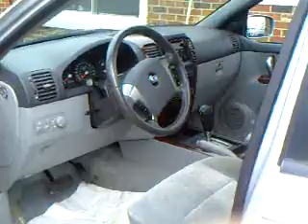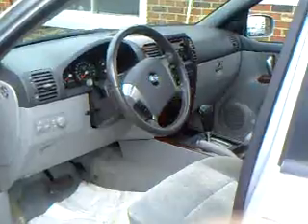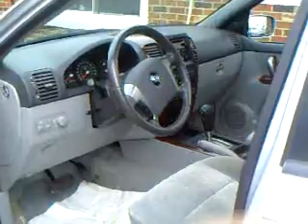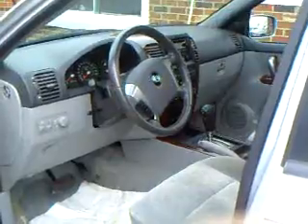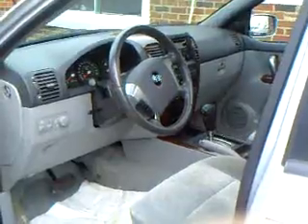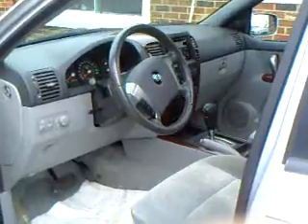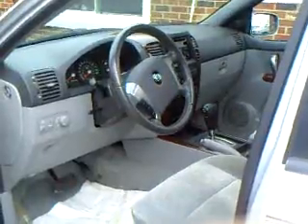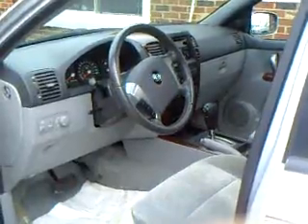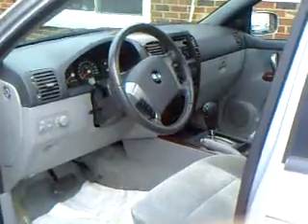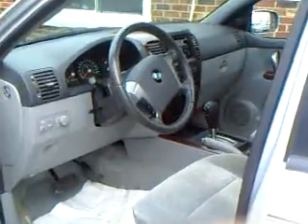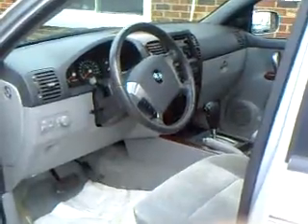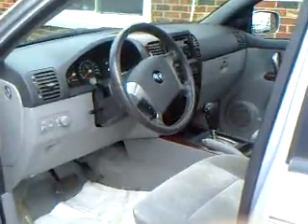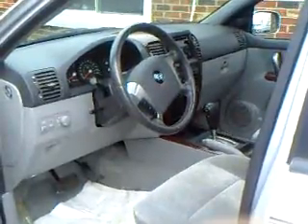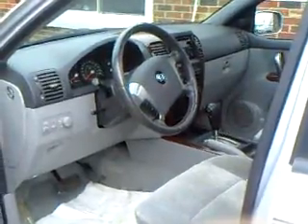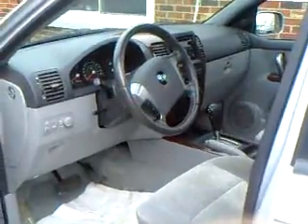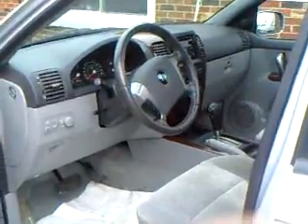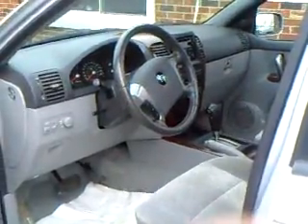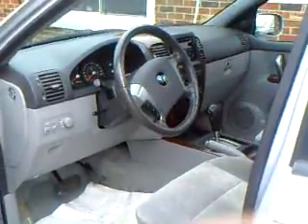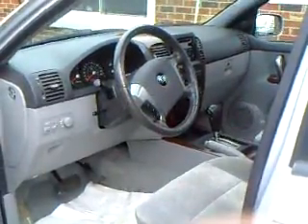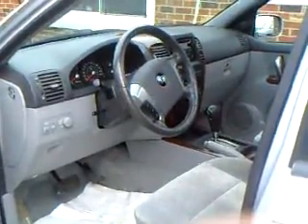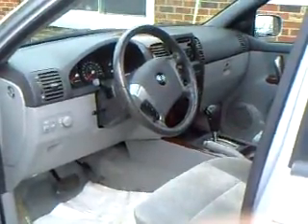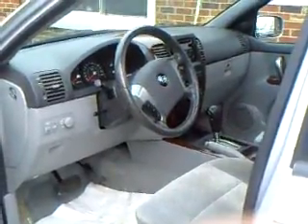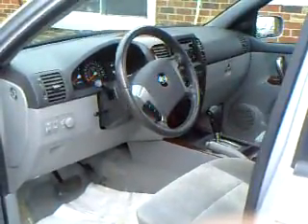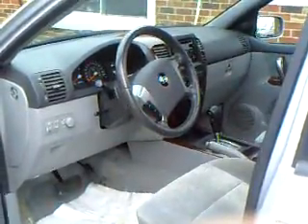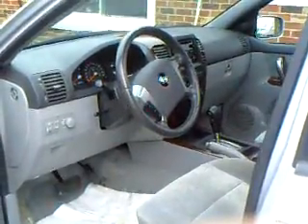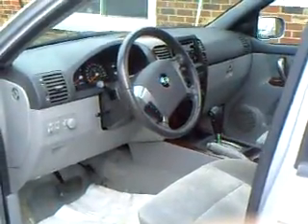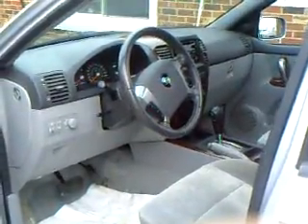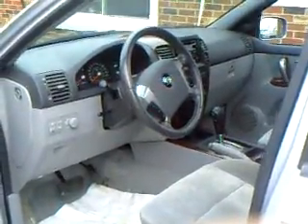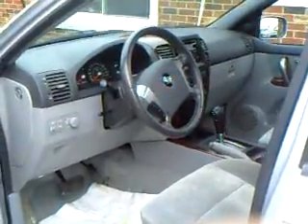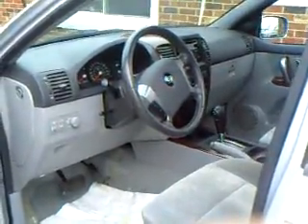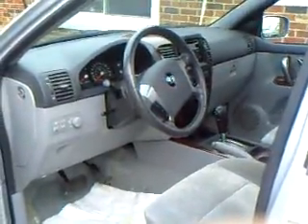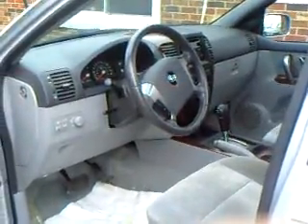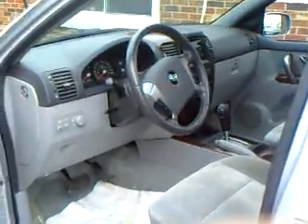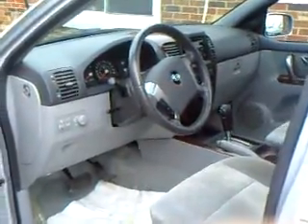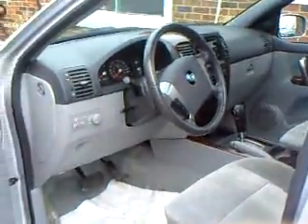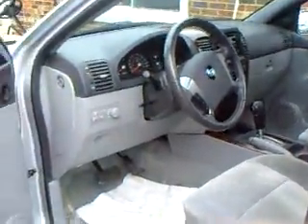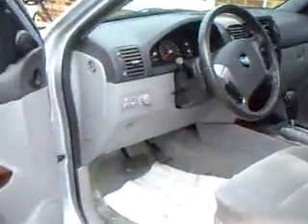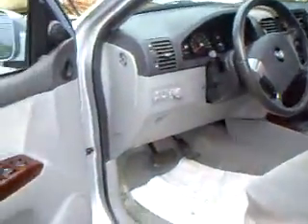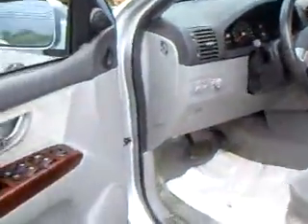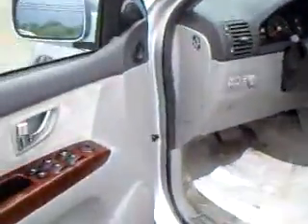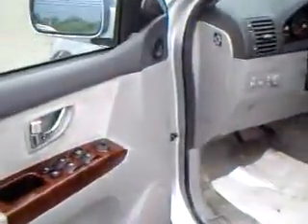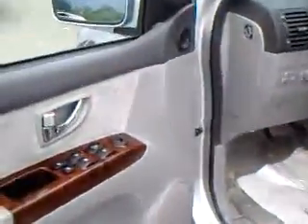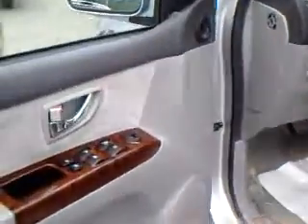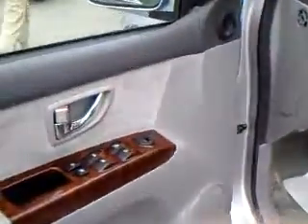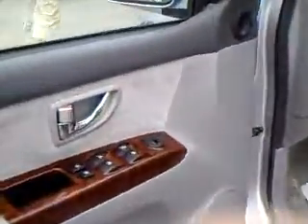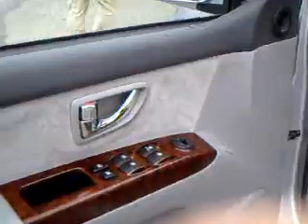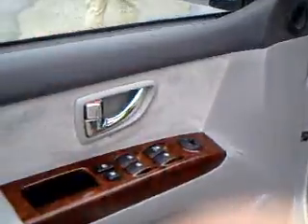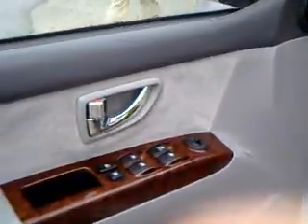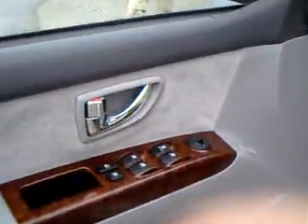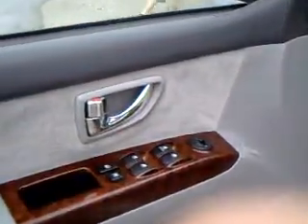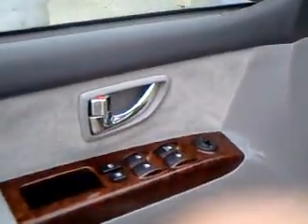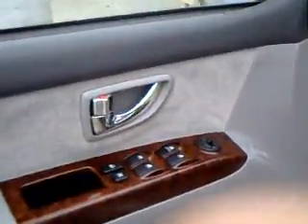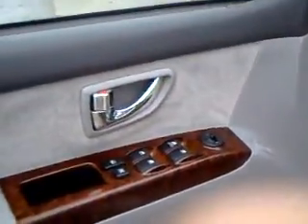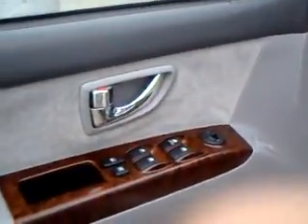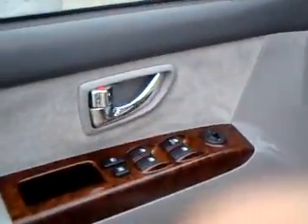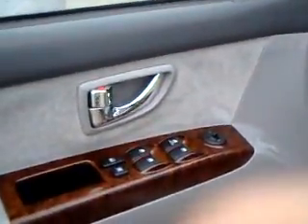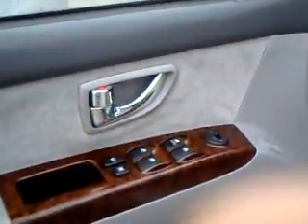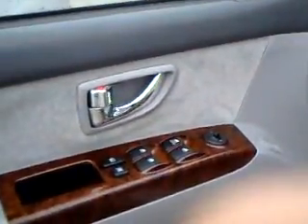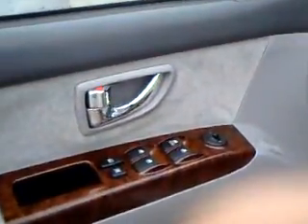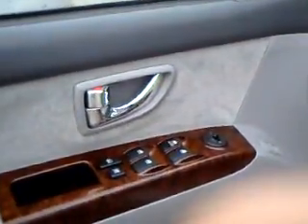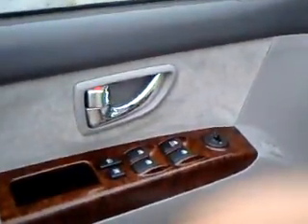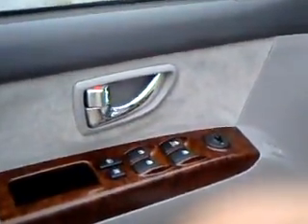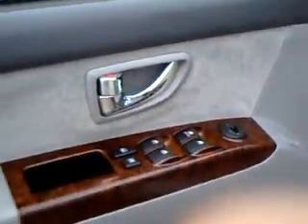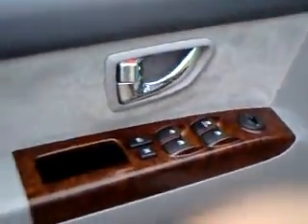Welcome back to Stars Cars and Trucks. This is Jason. I'm showing you our 2004 Kia Sorento.